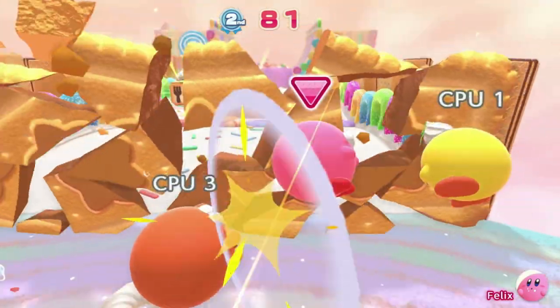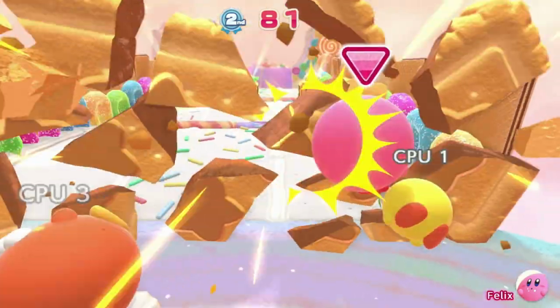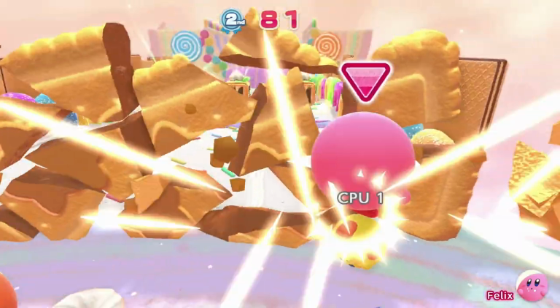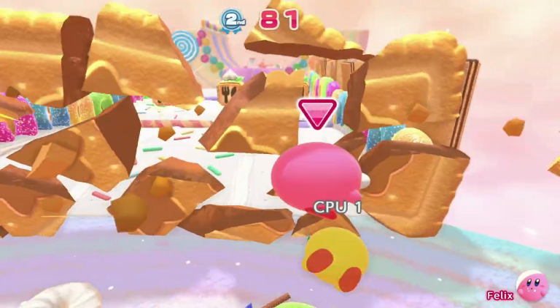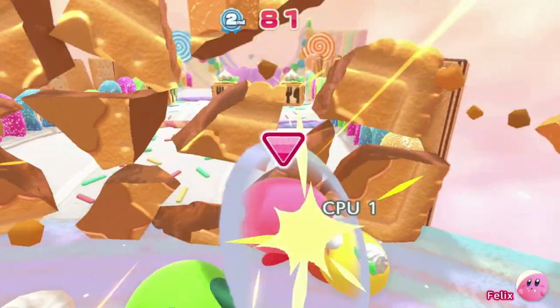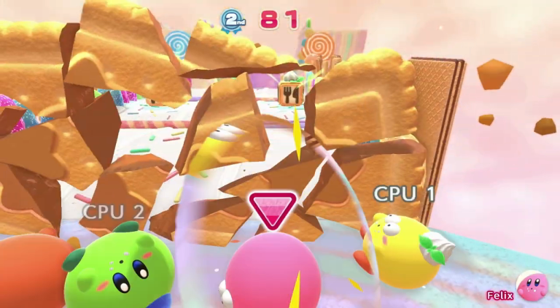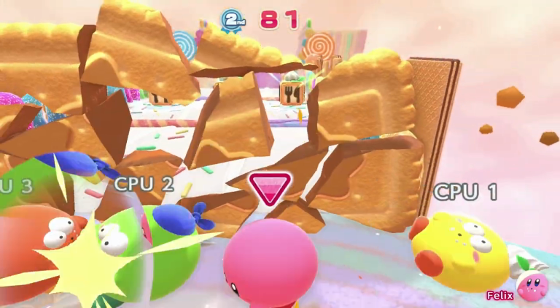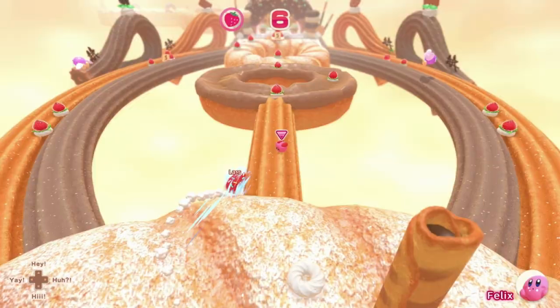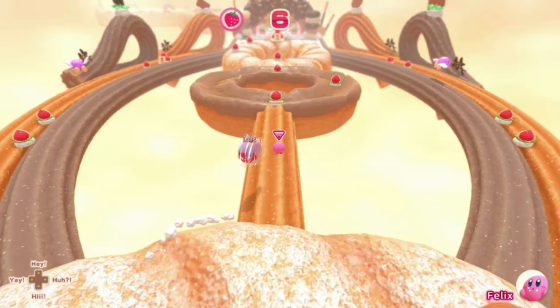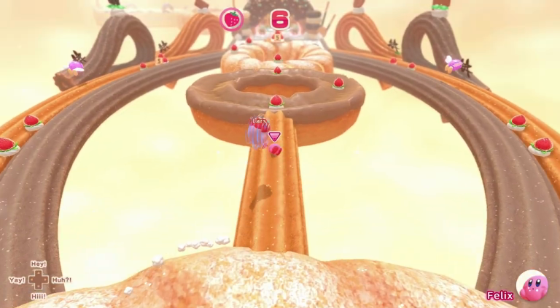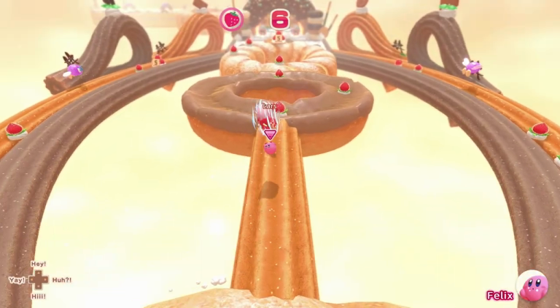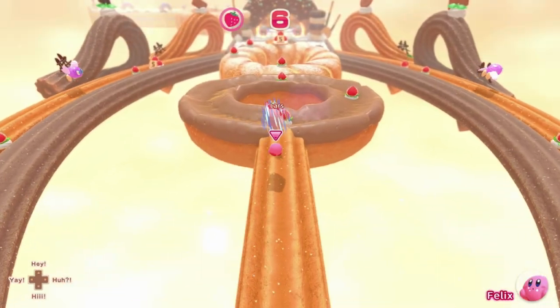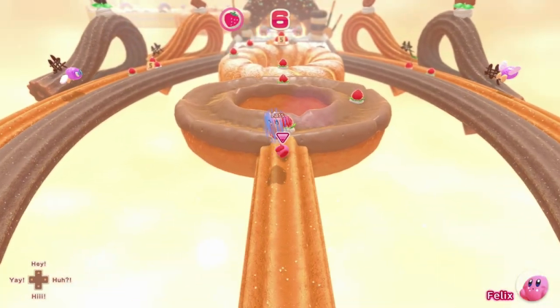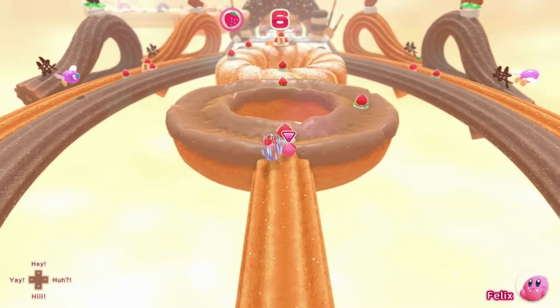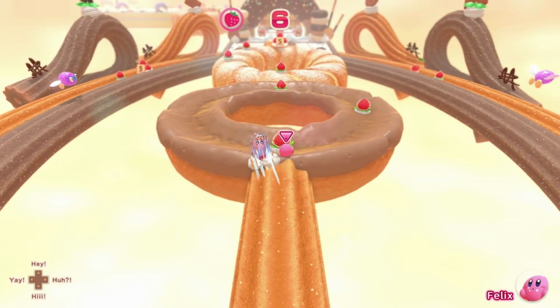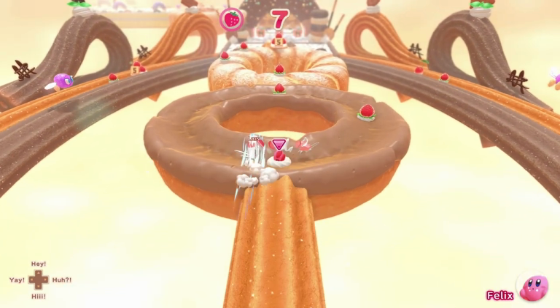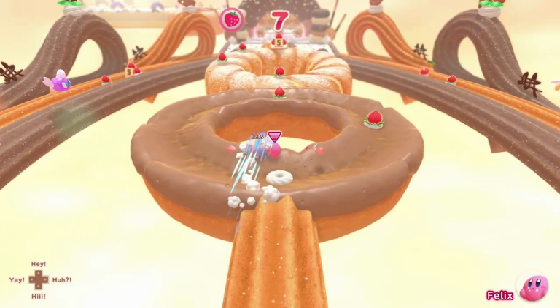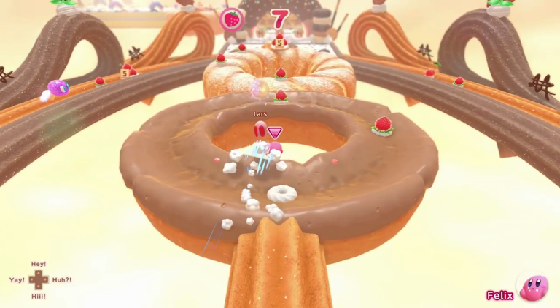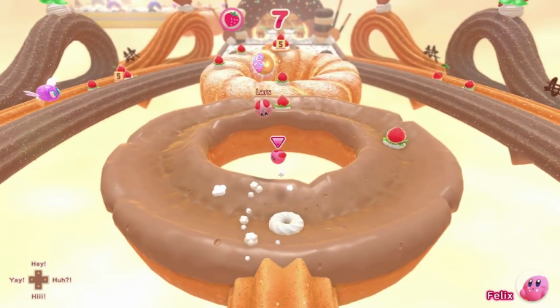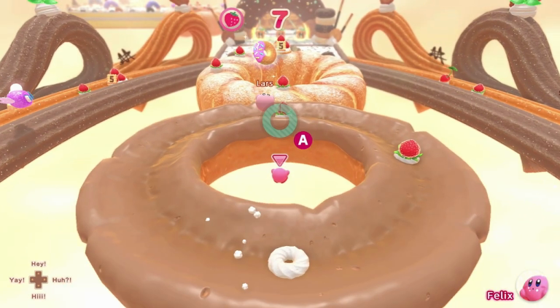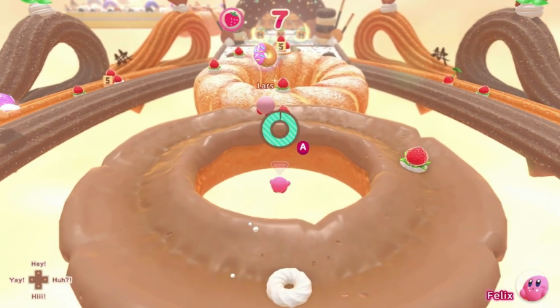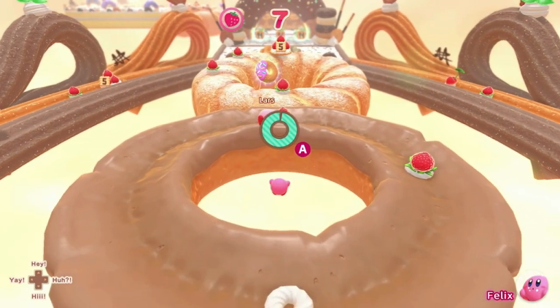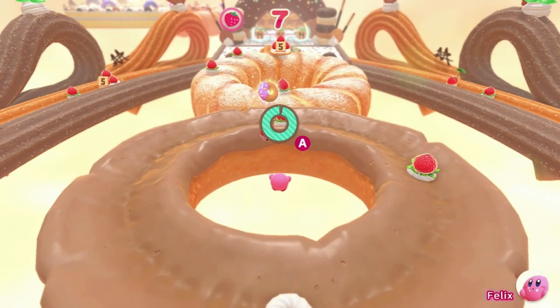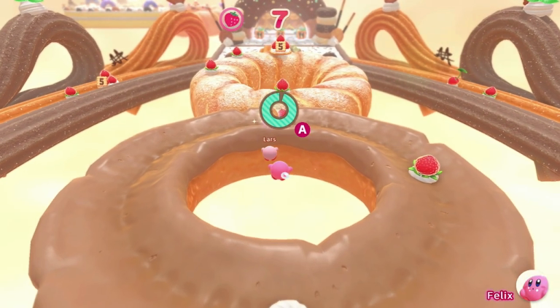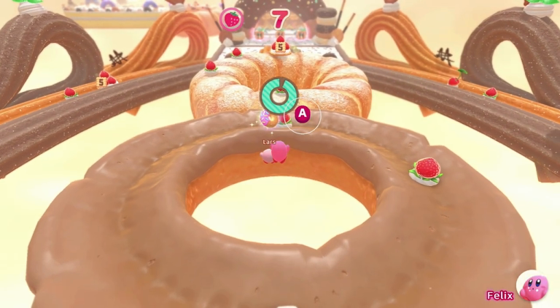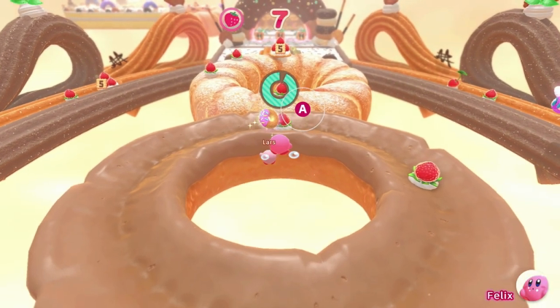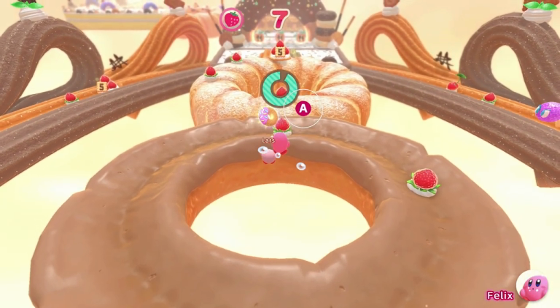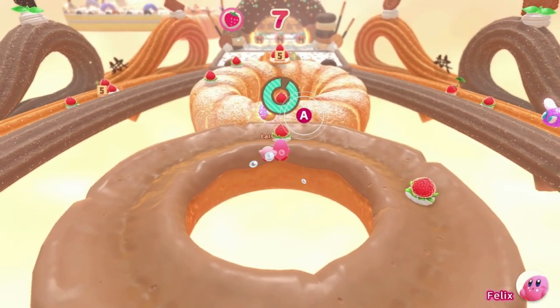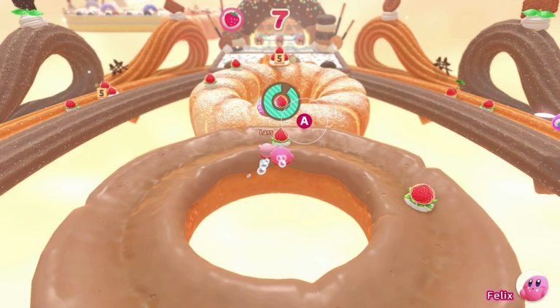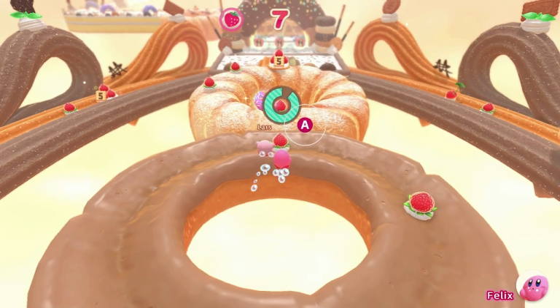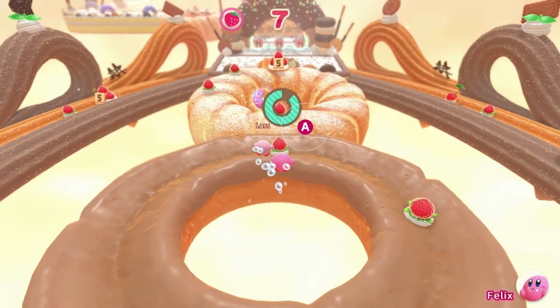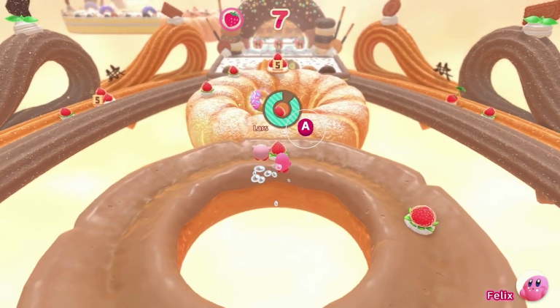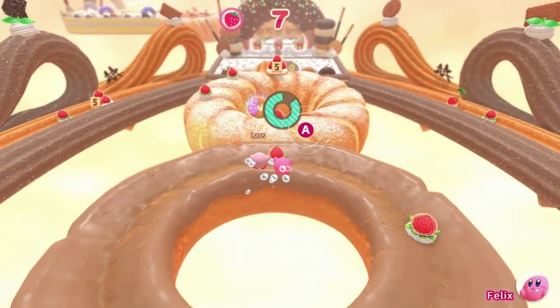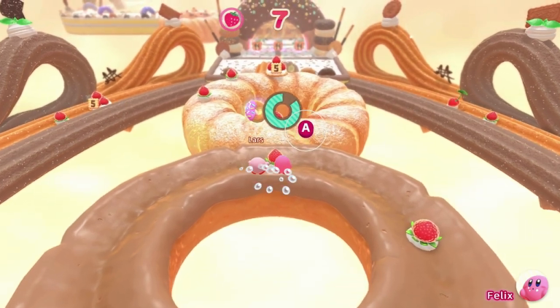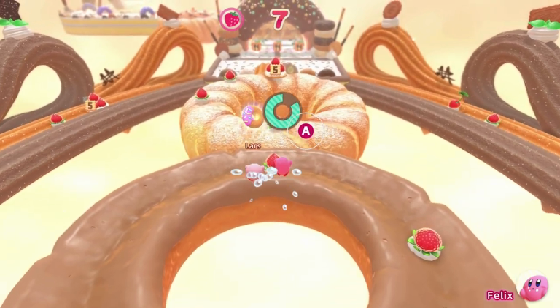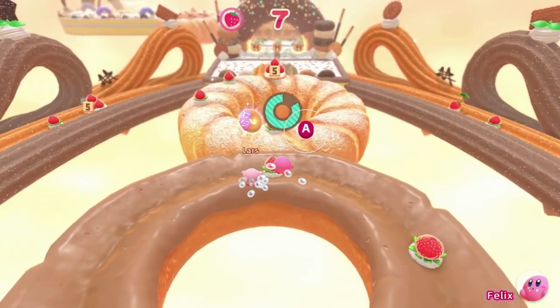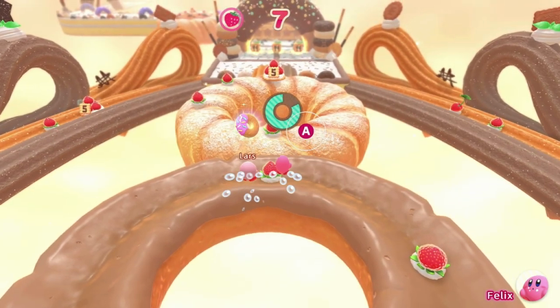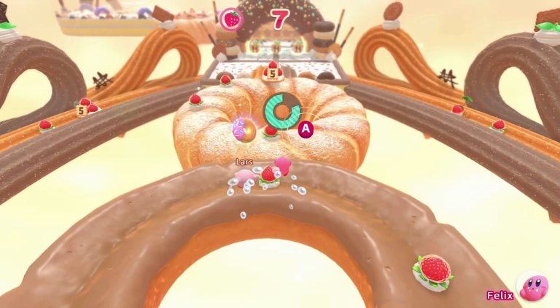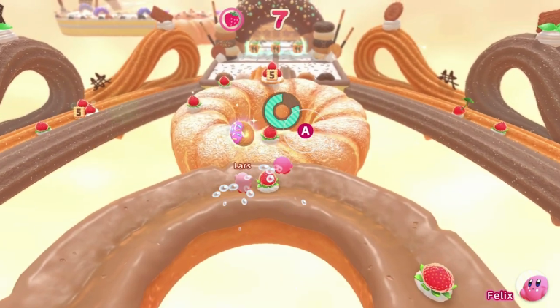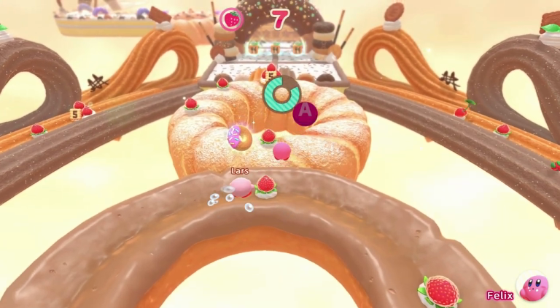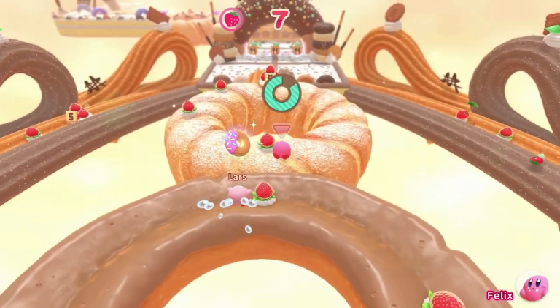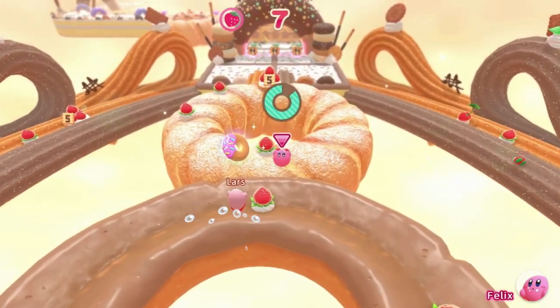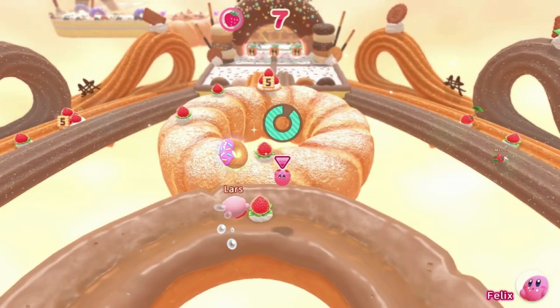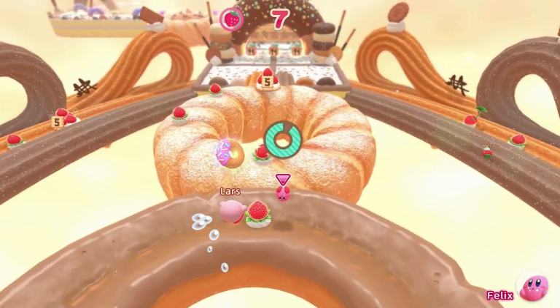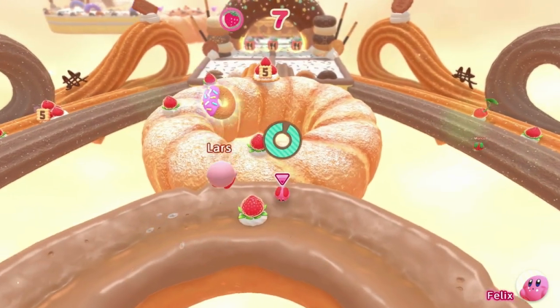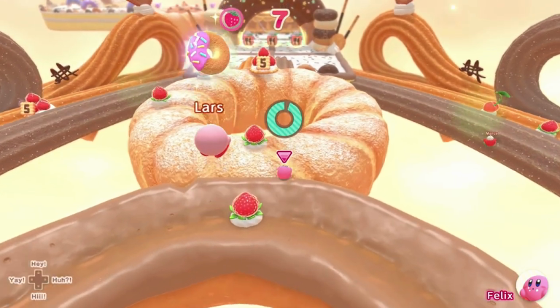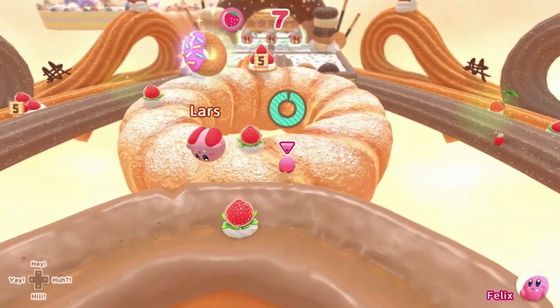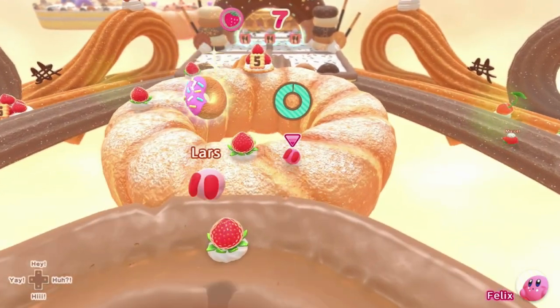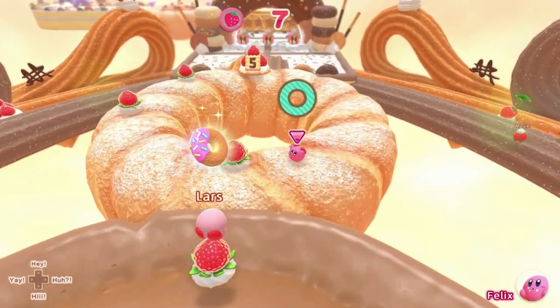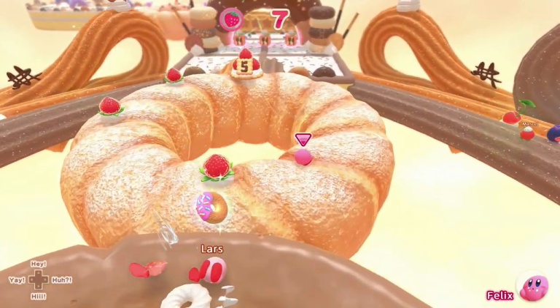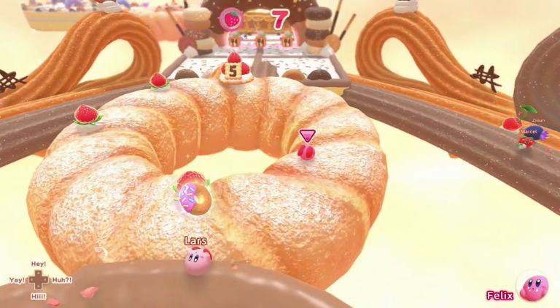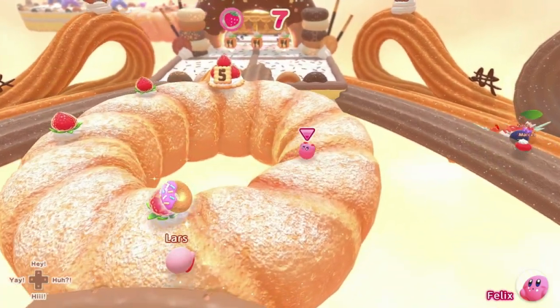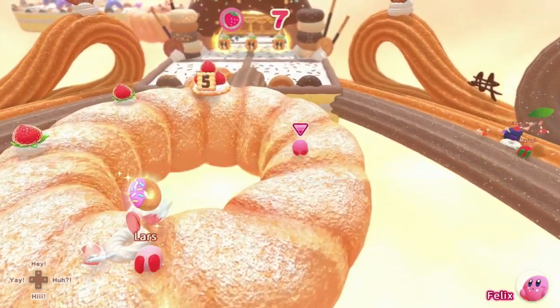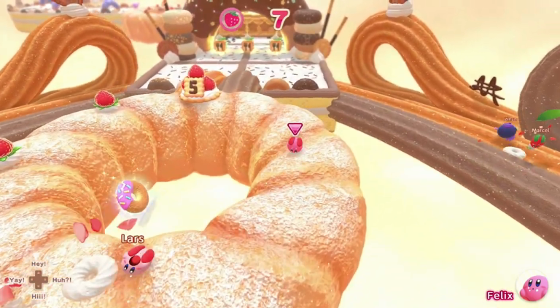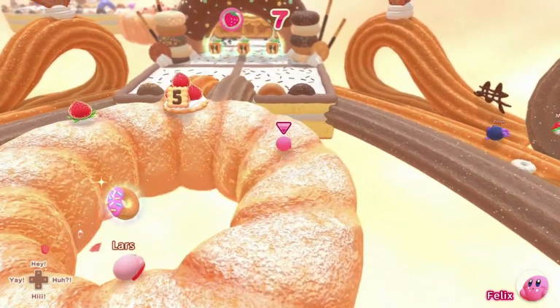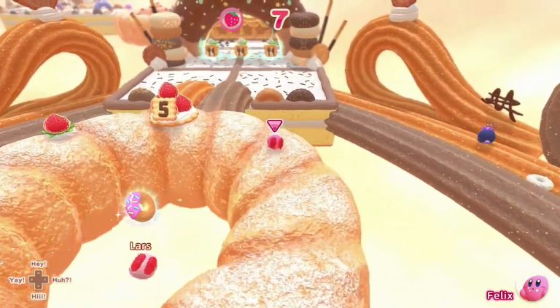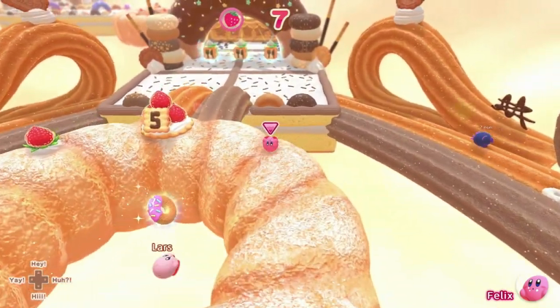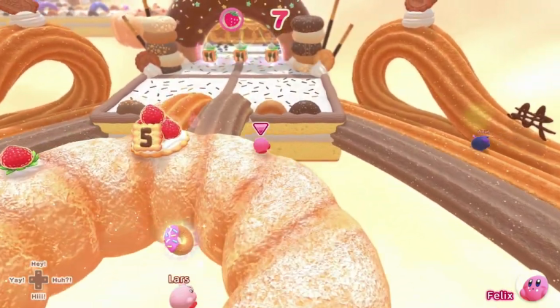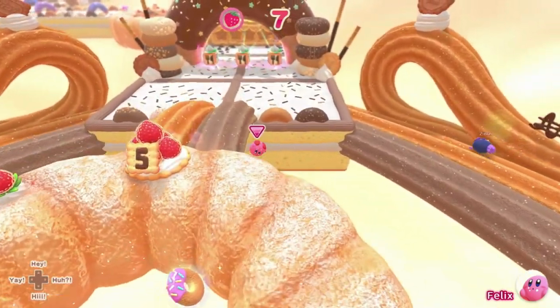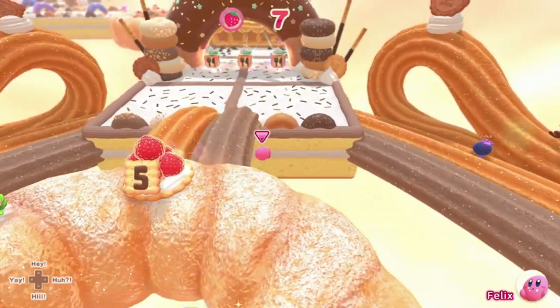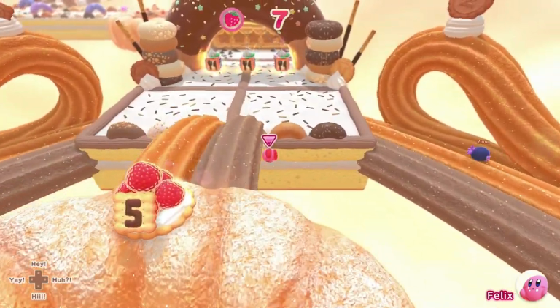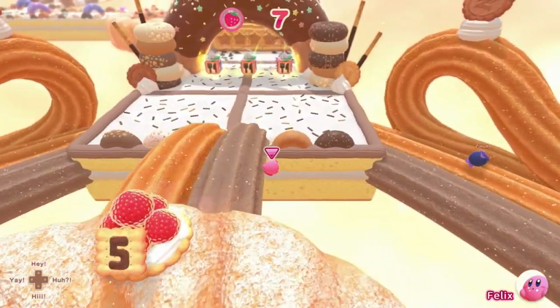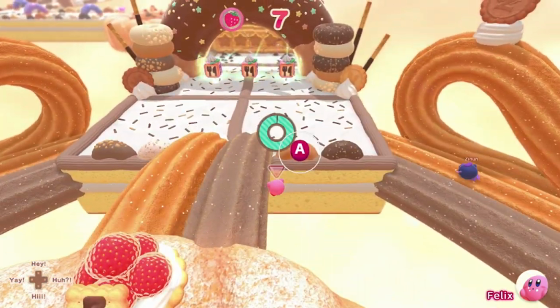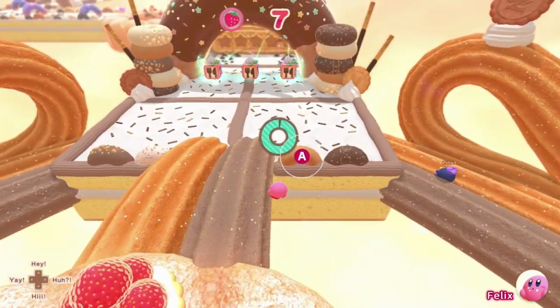On the flip side, a smaller Kirby can hover for longer, making it easier to come back on track when you're inevitably blasted off by a rival.